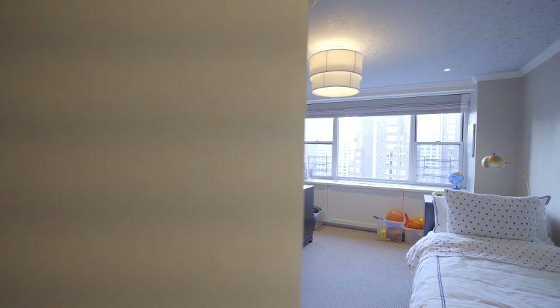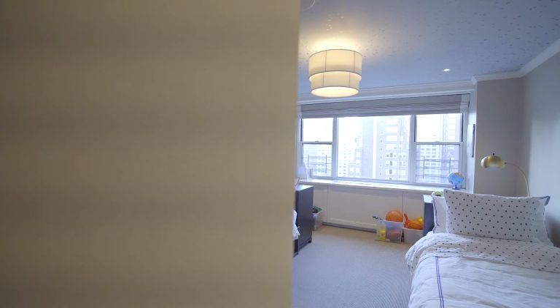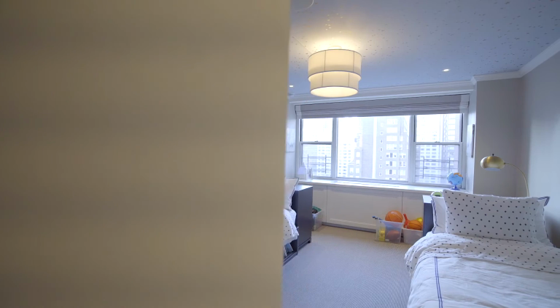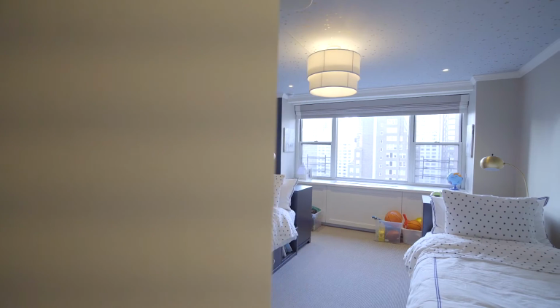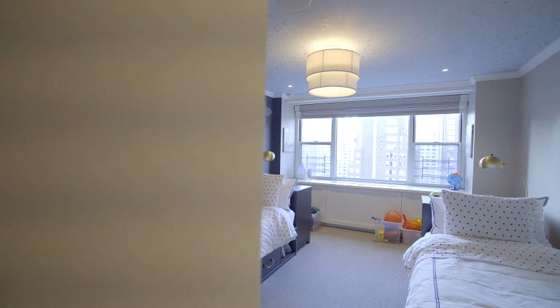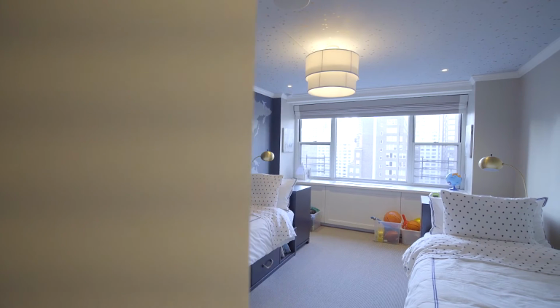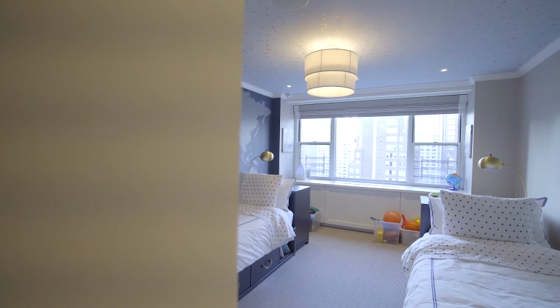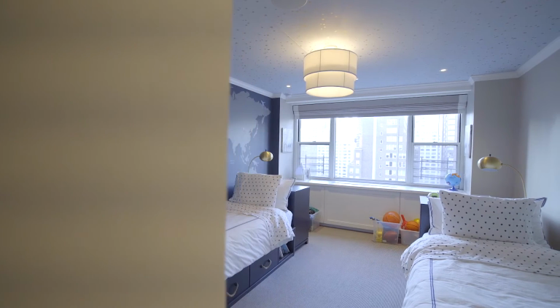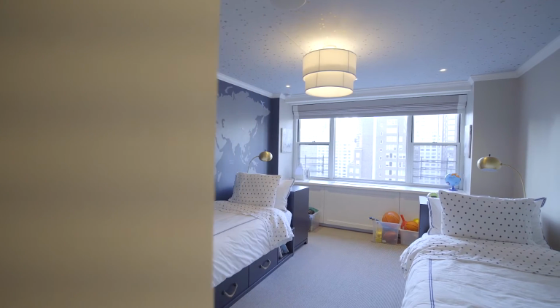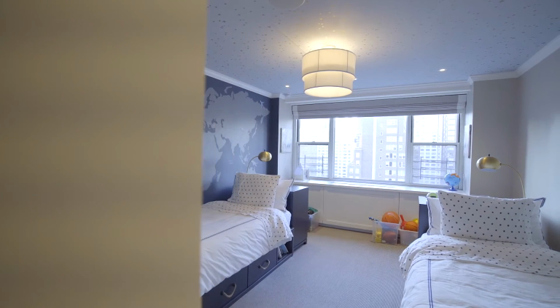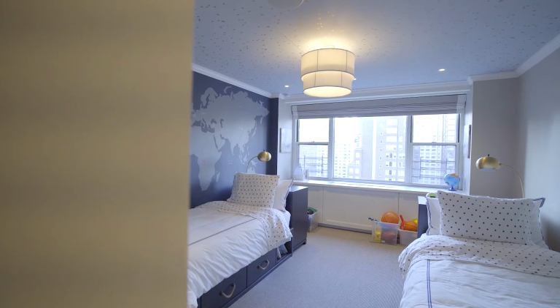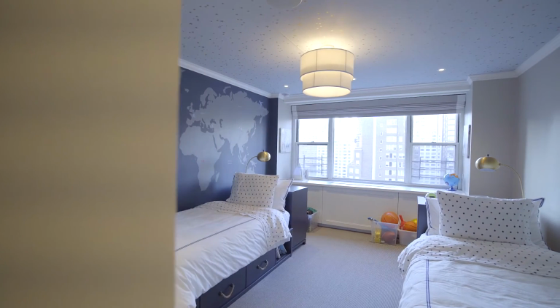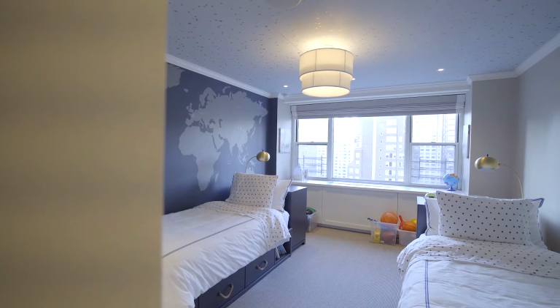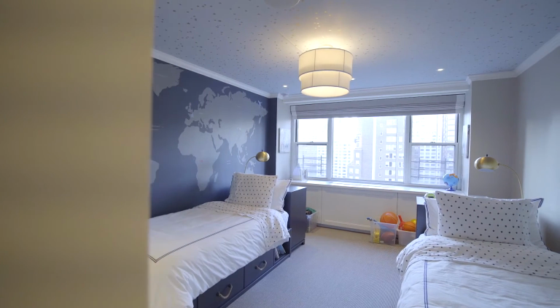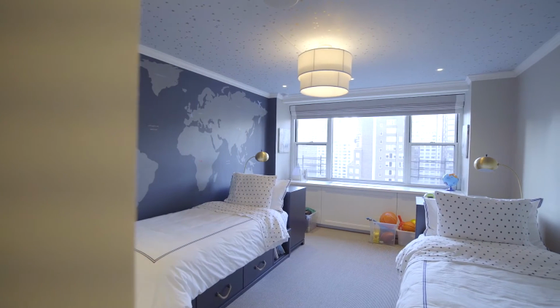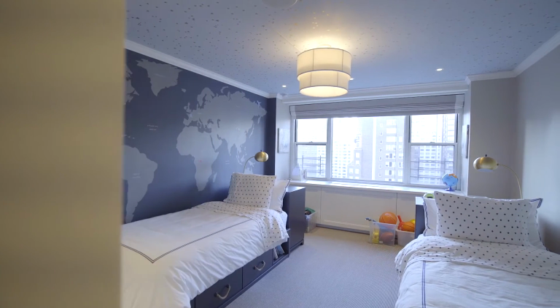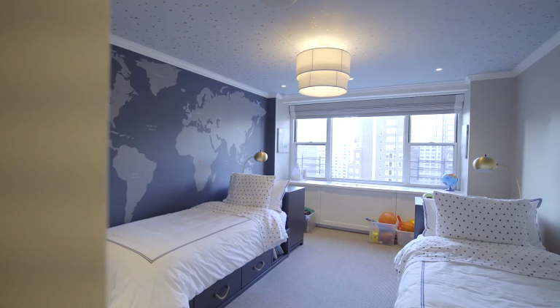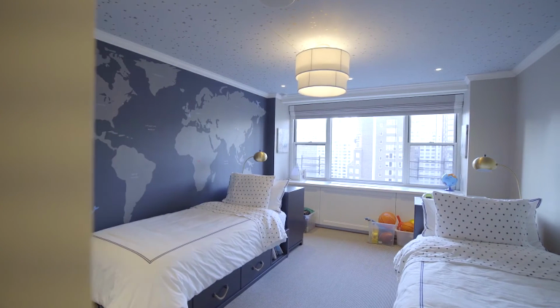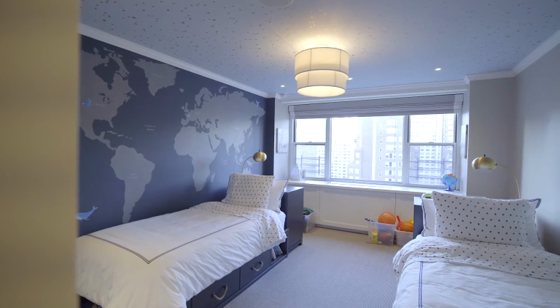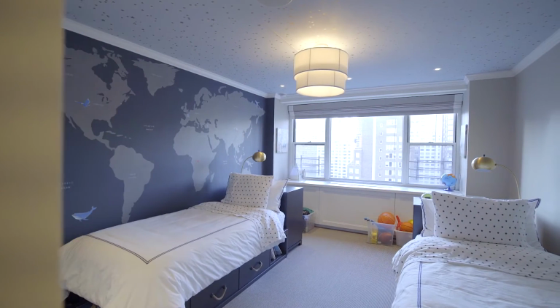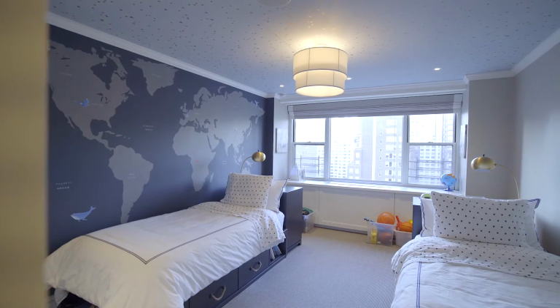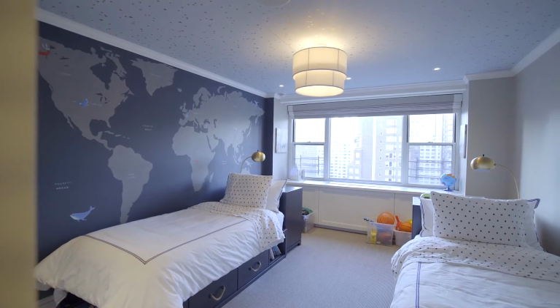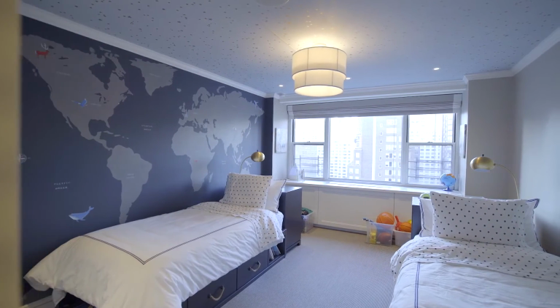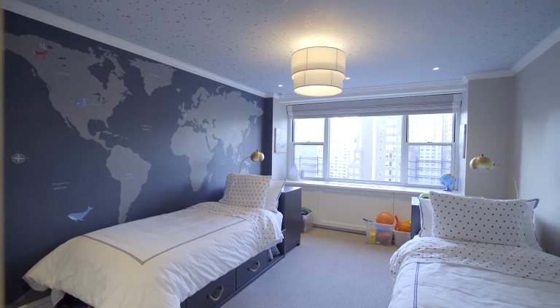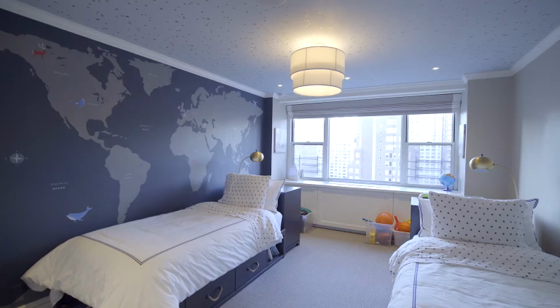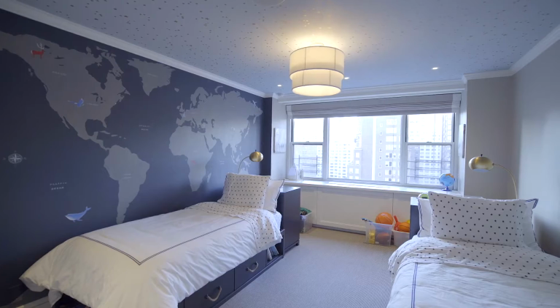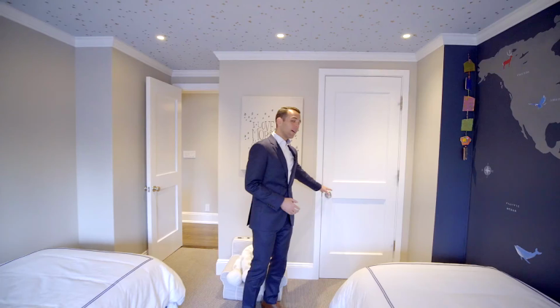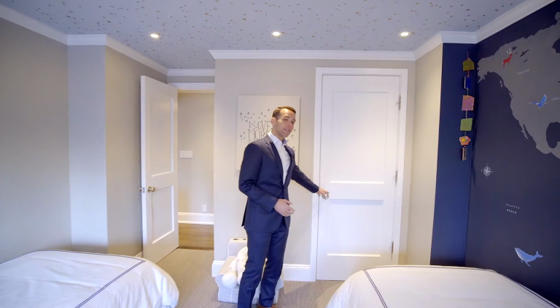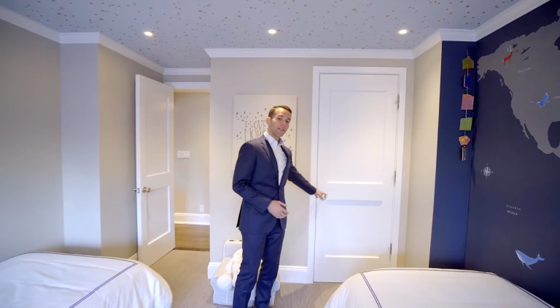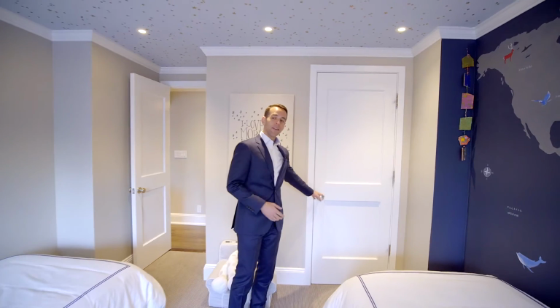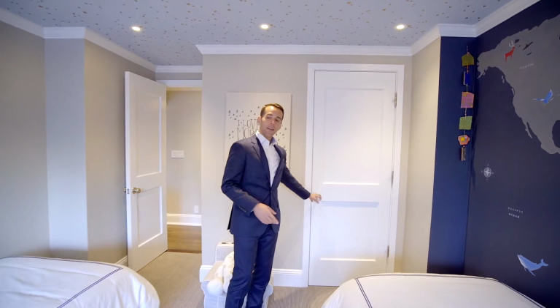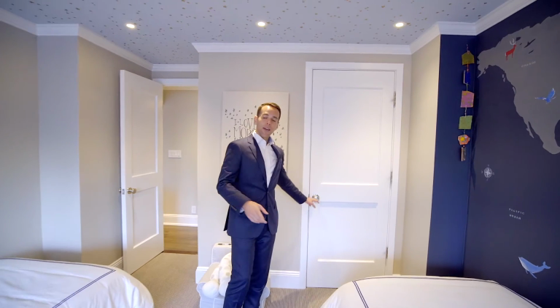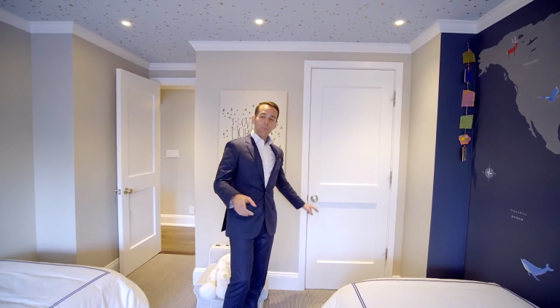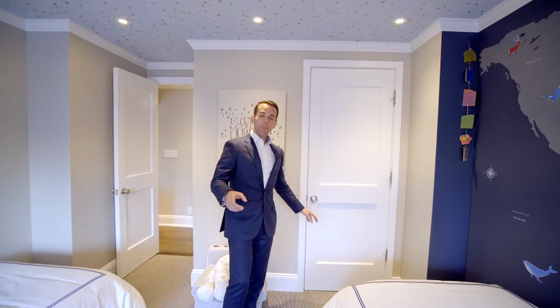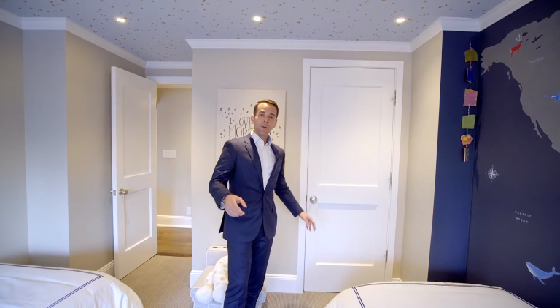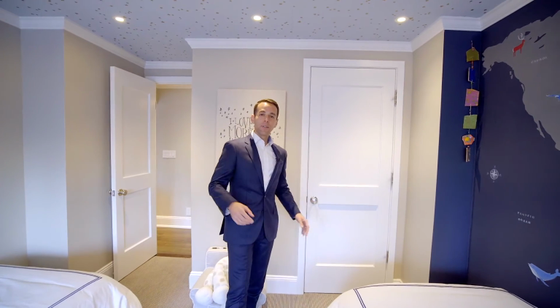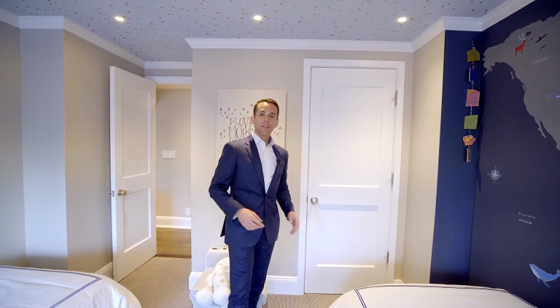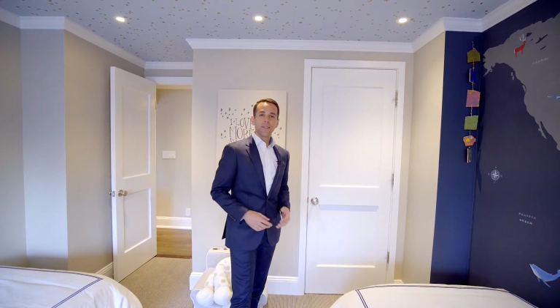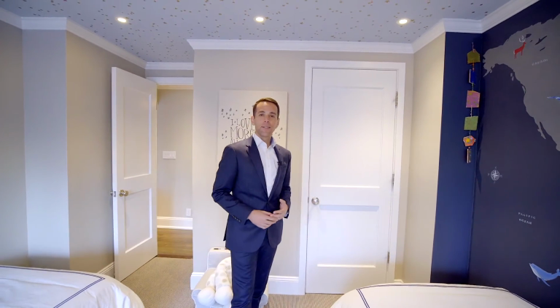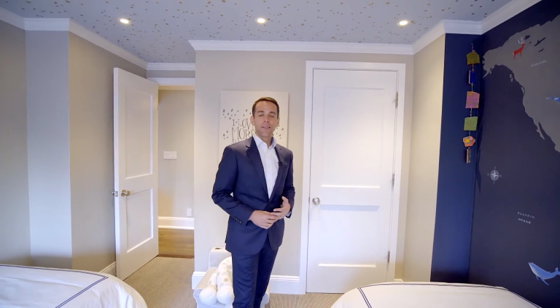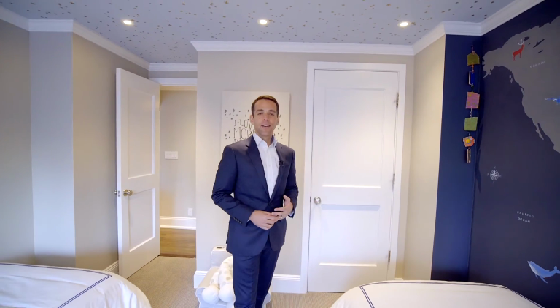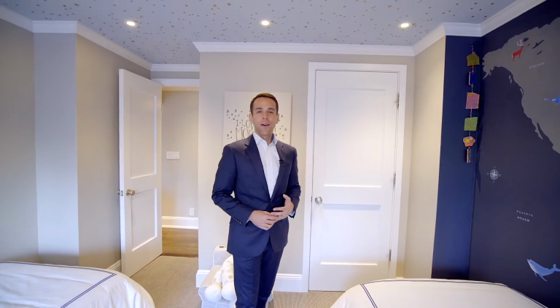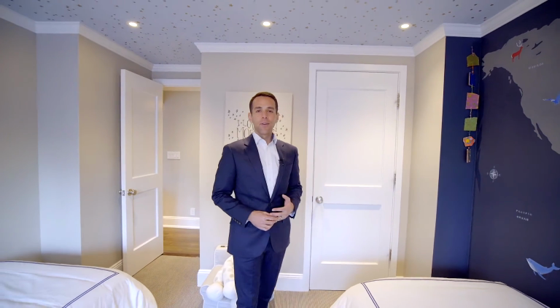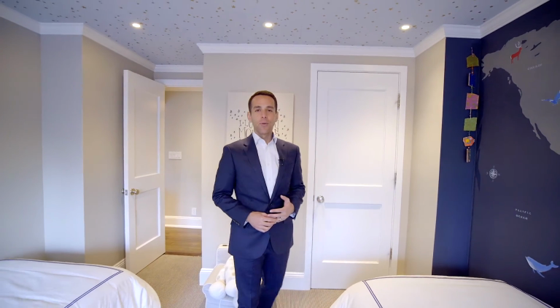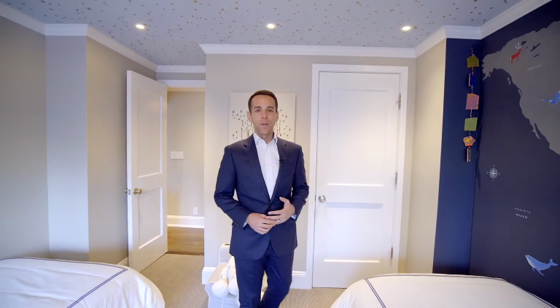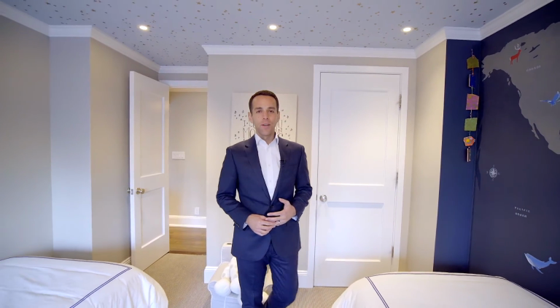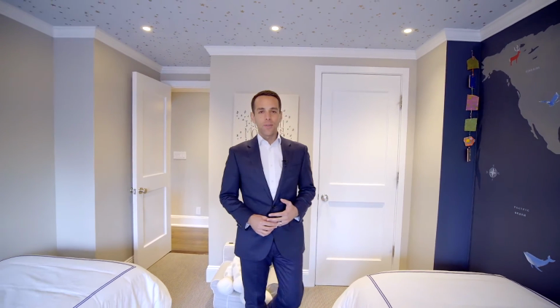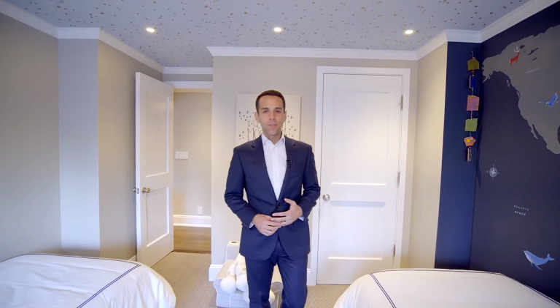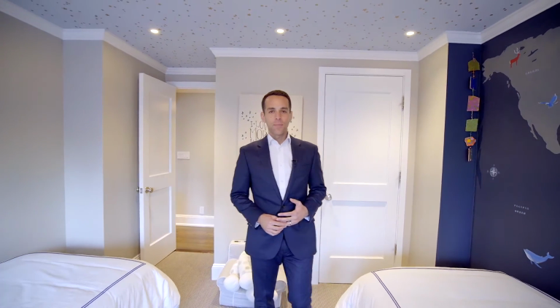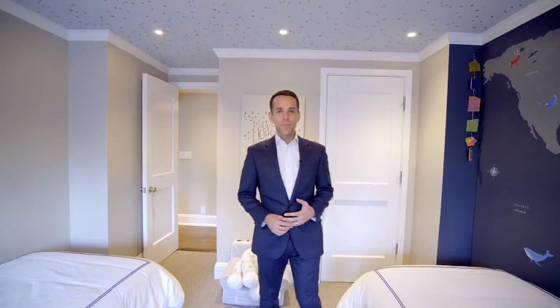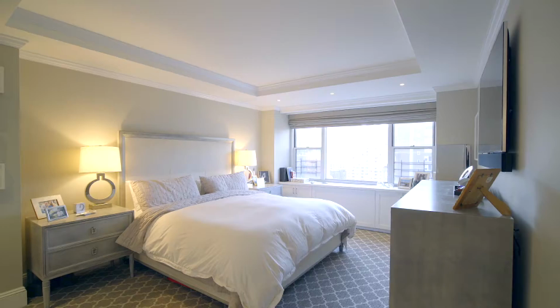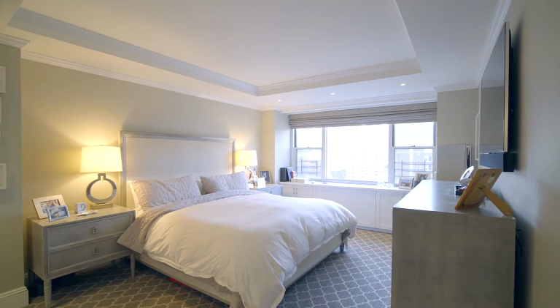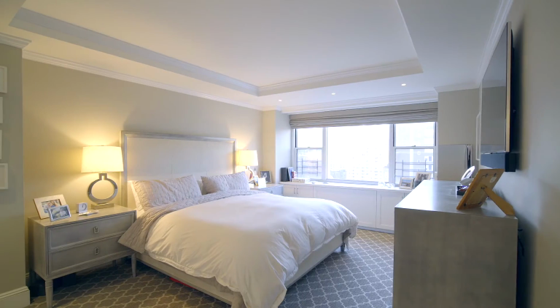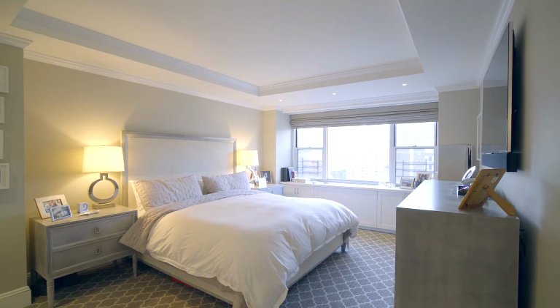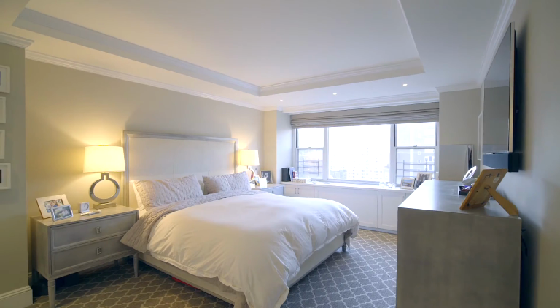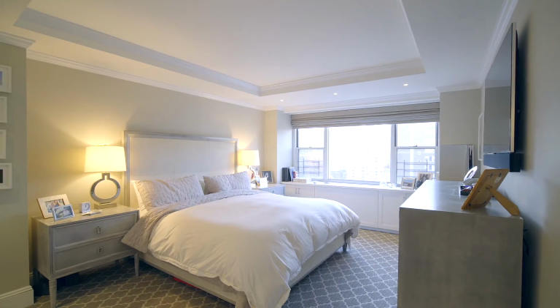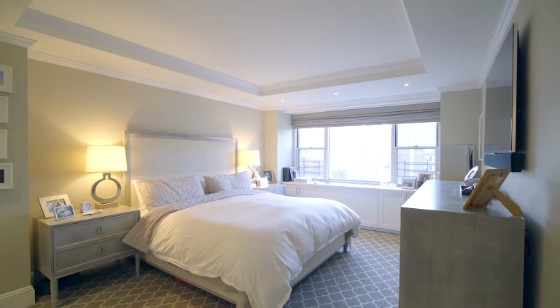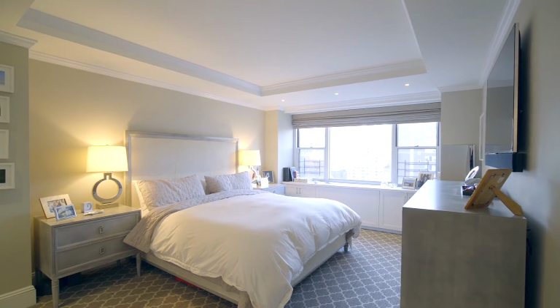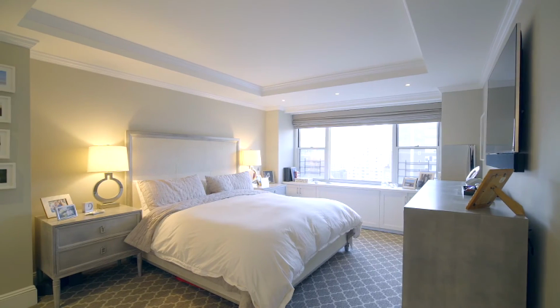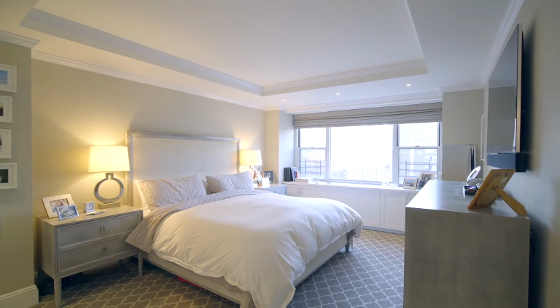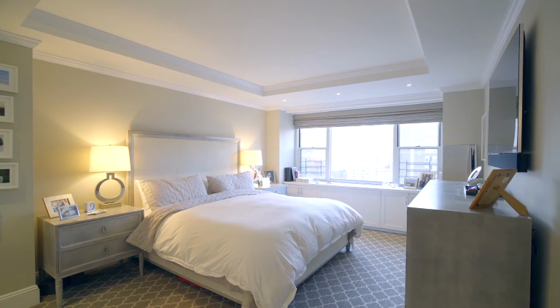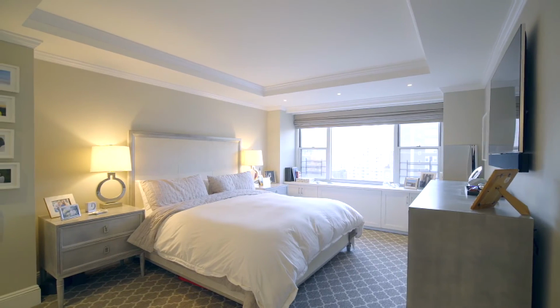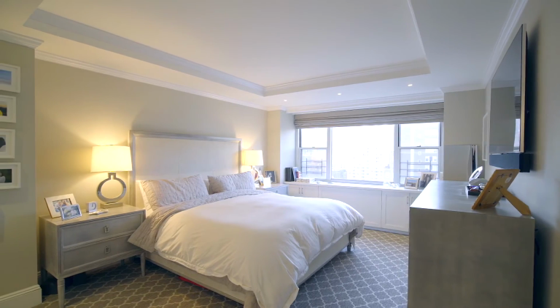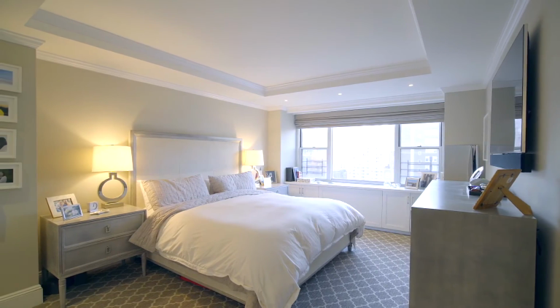The wall of windows continues, and you've got ample storage in the closet and with built-ins under the windows.